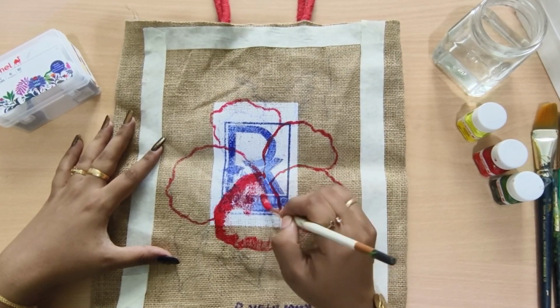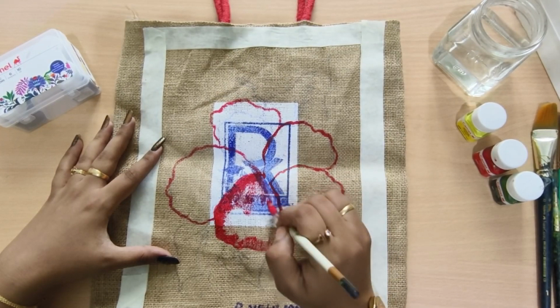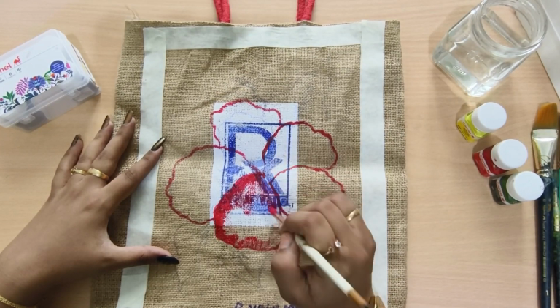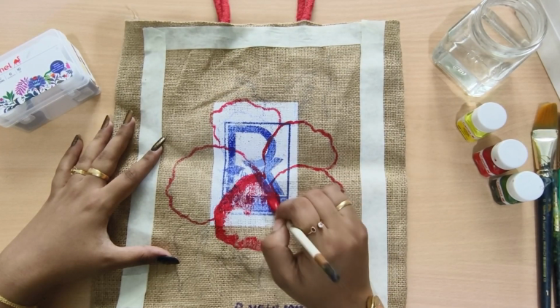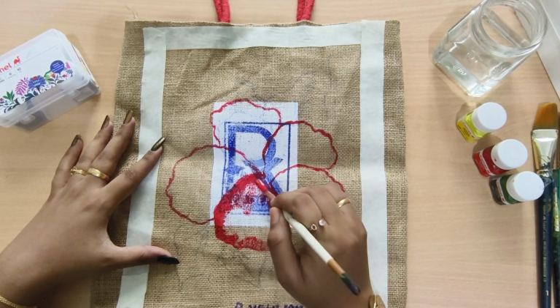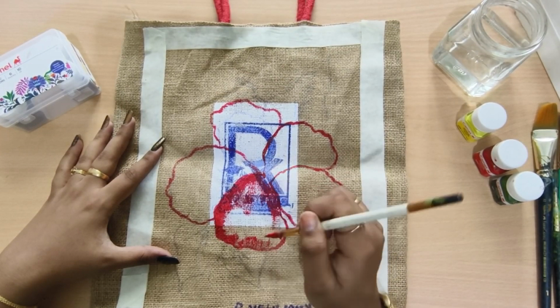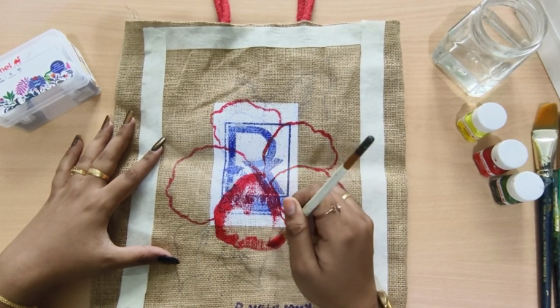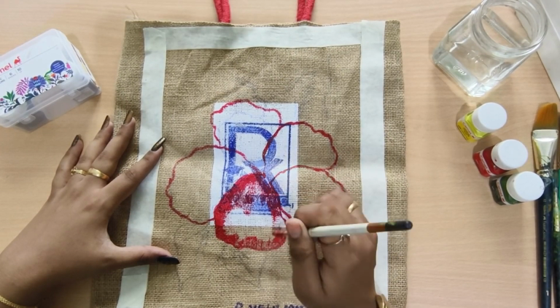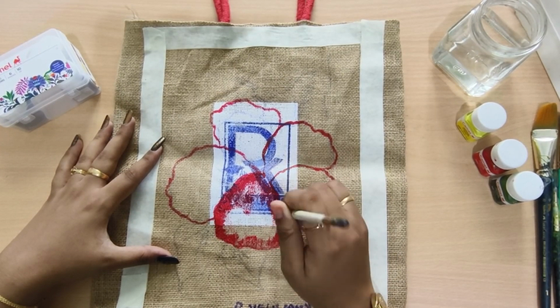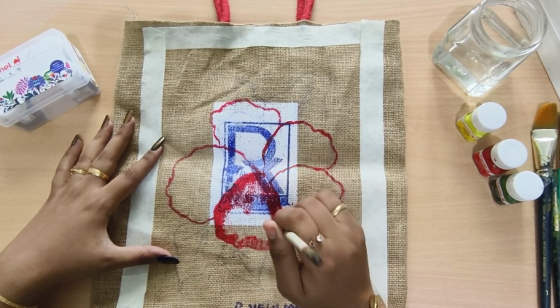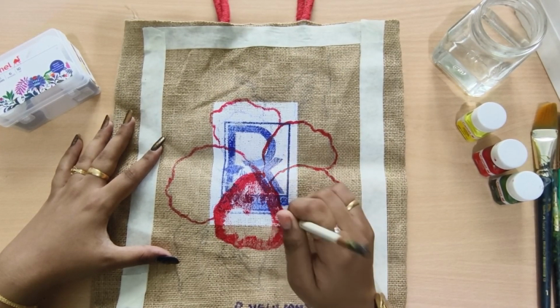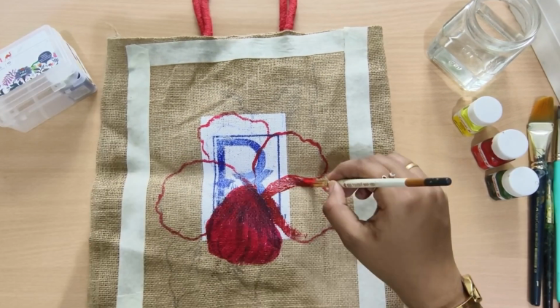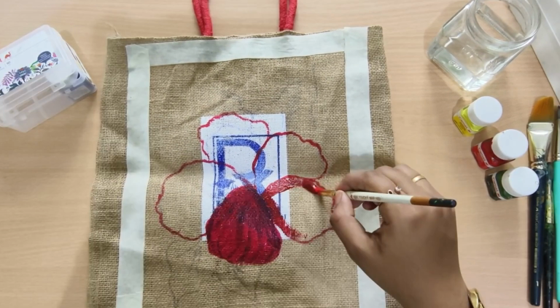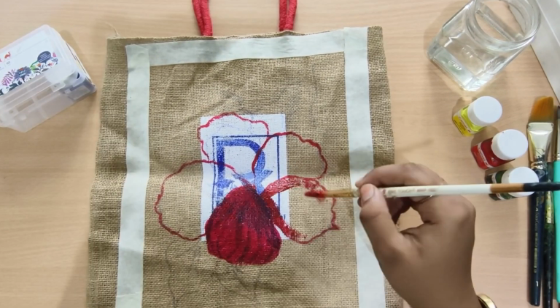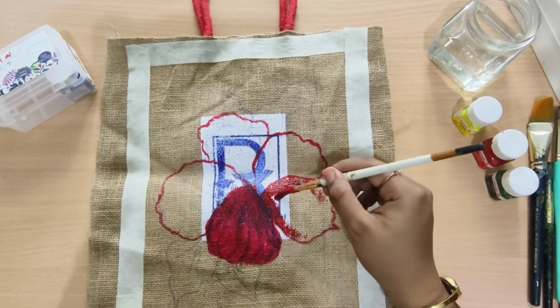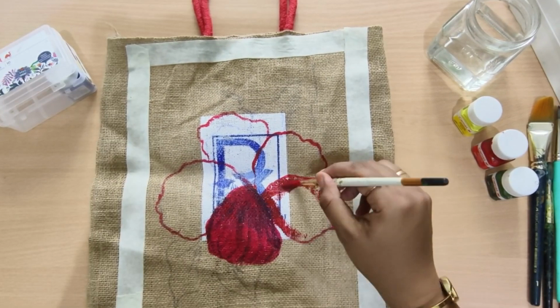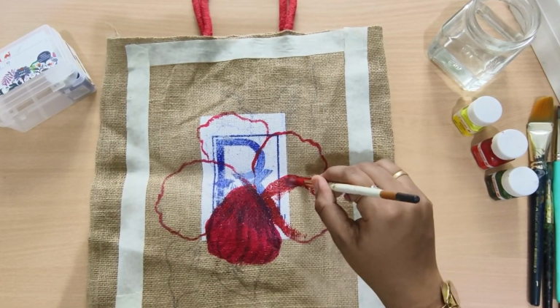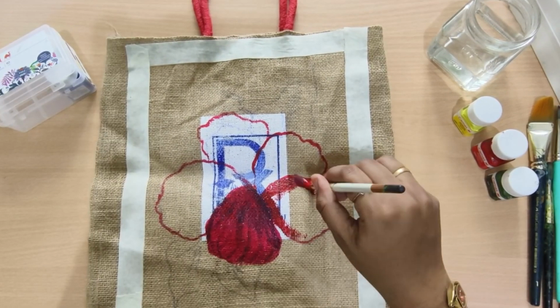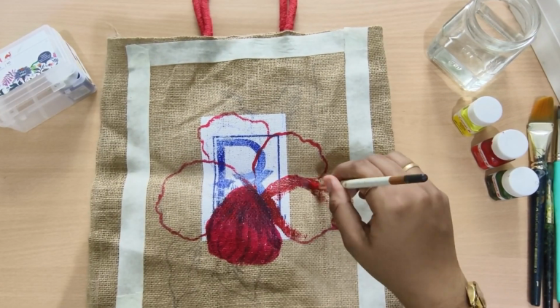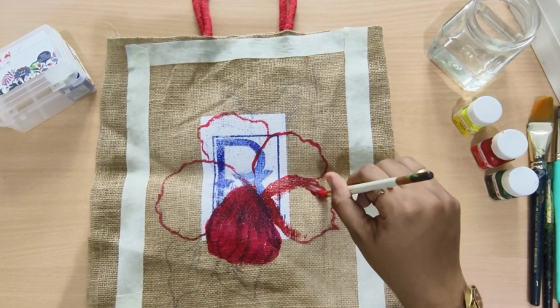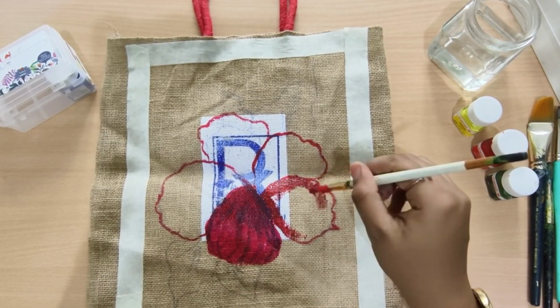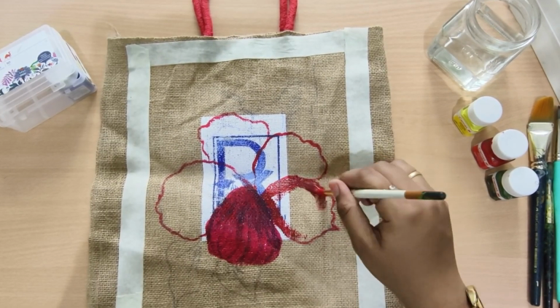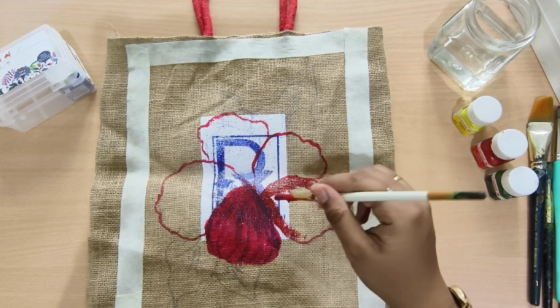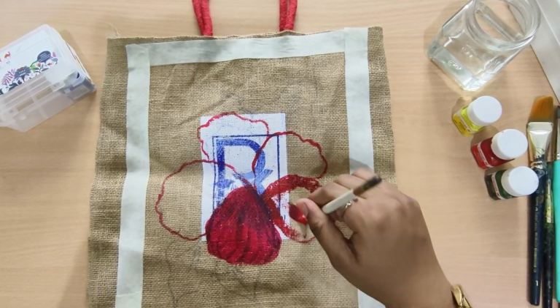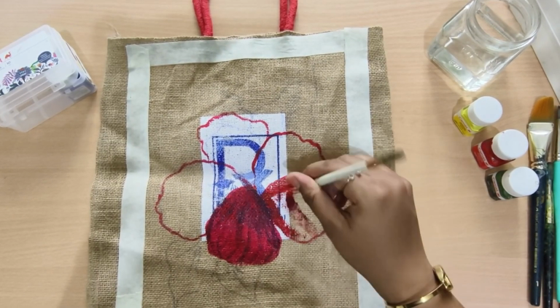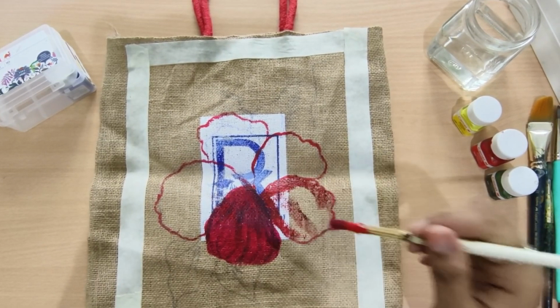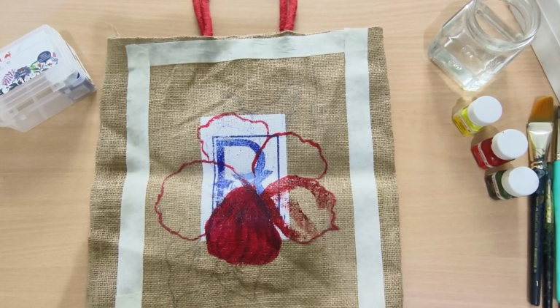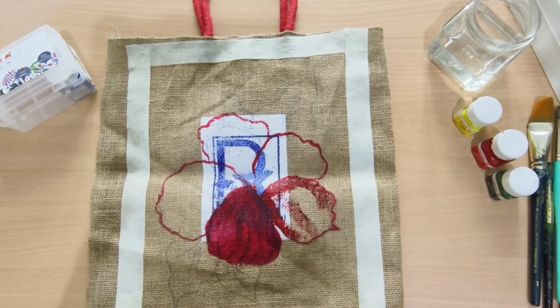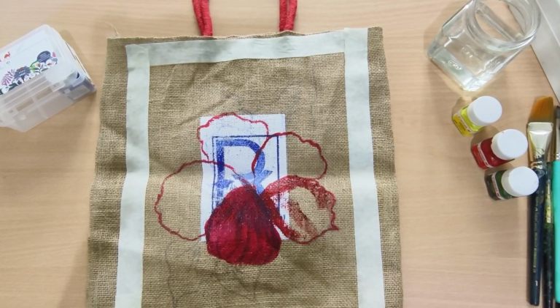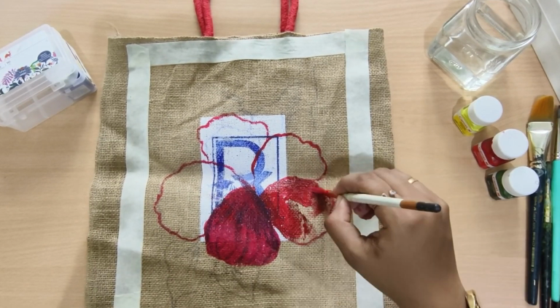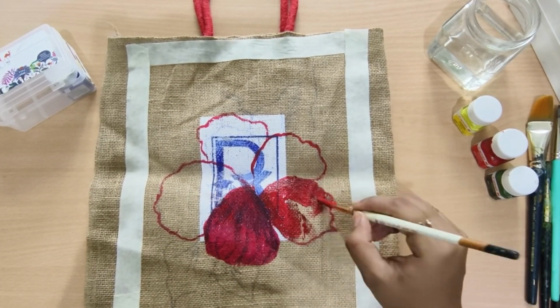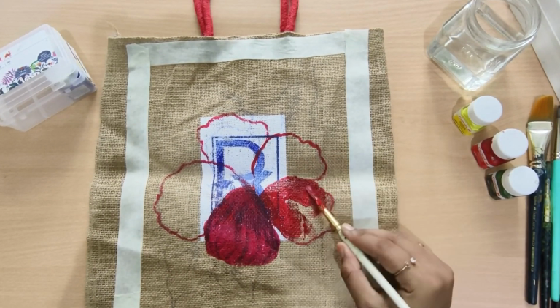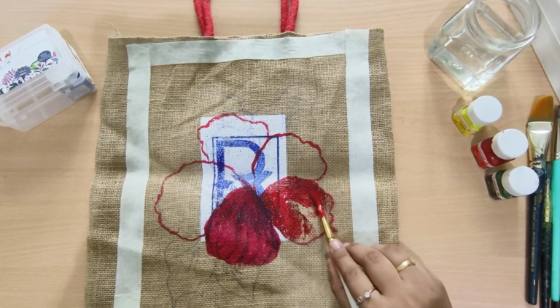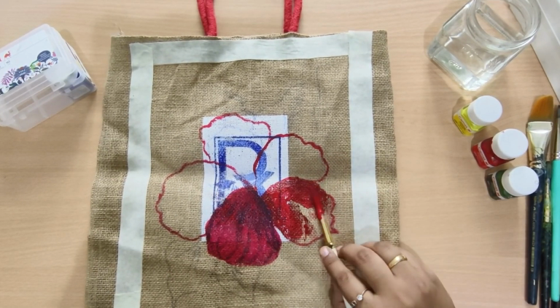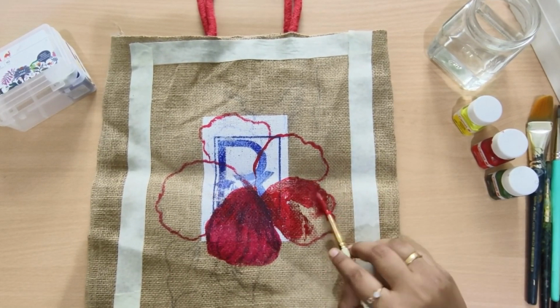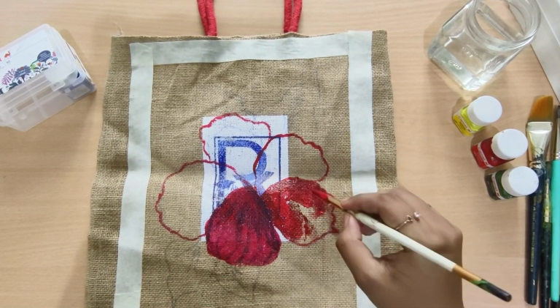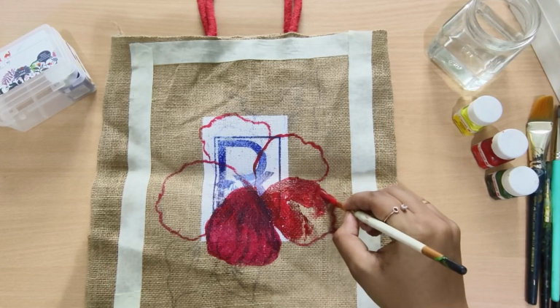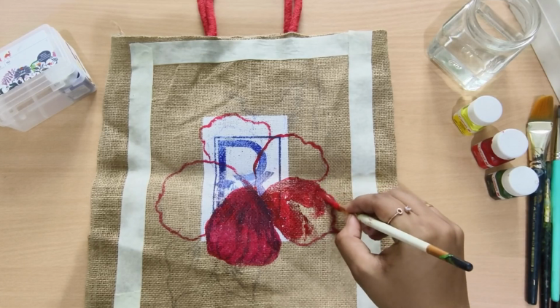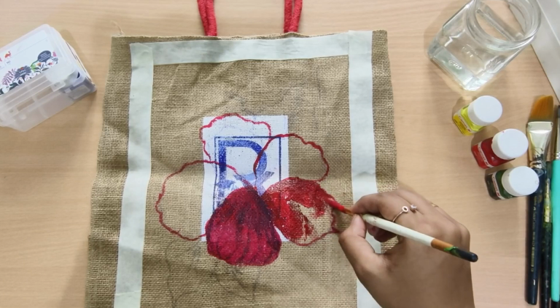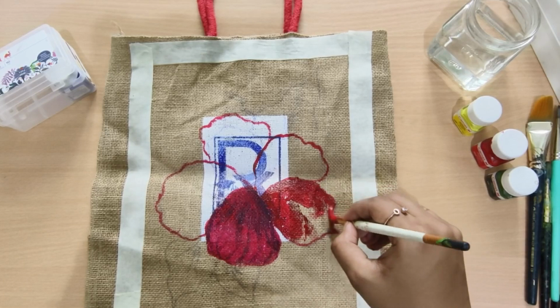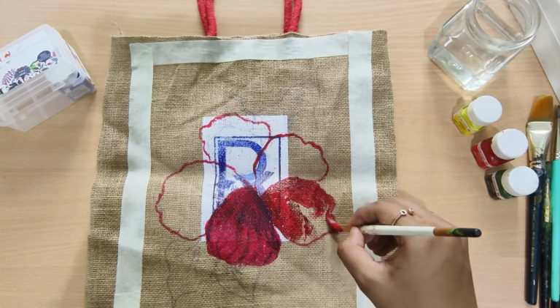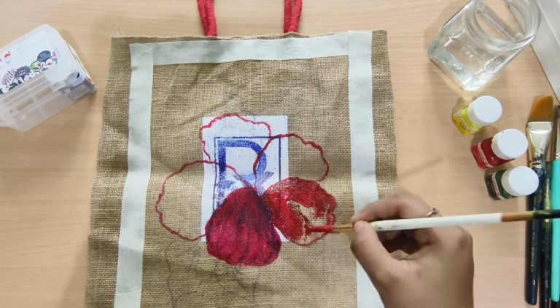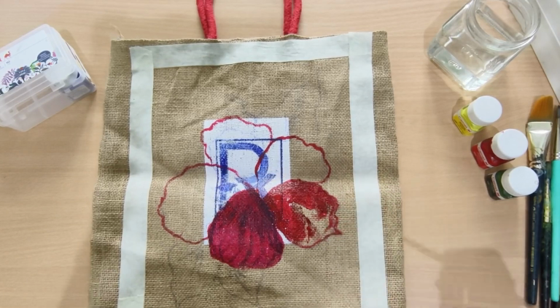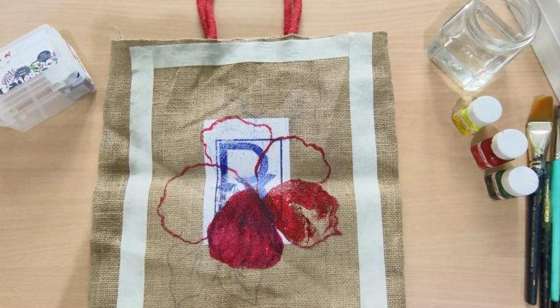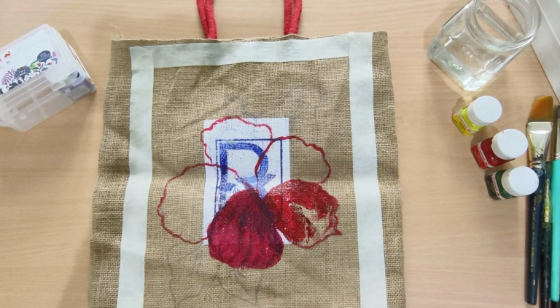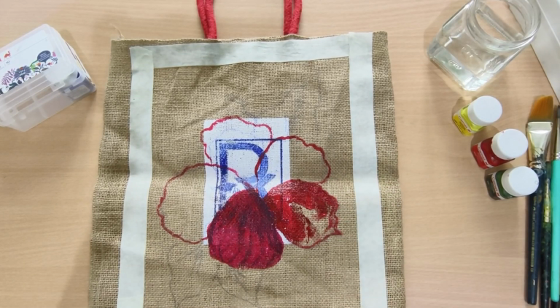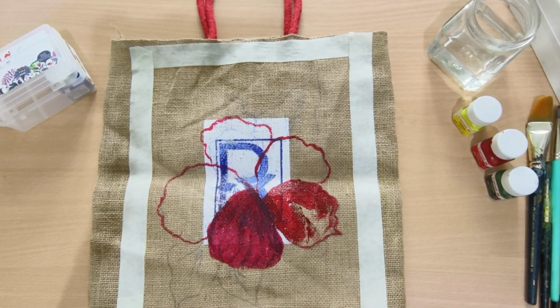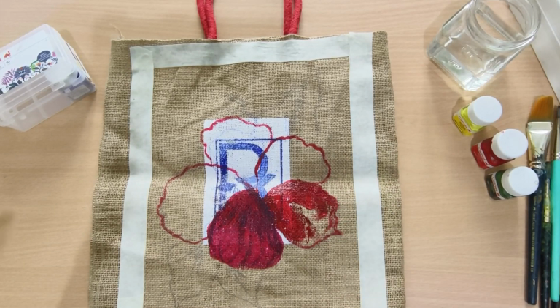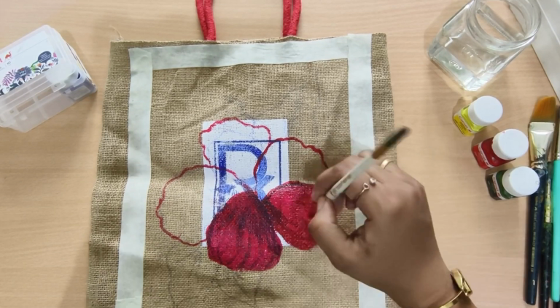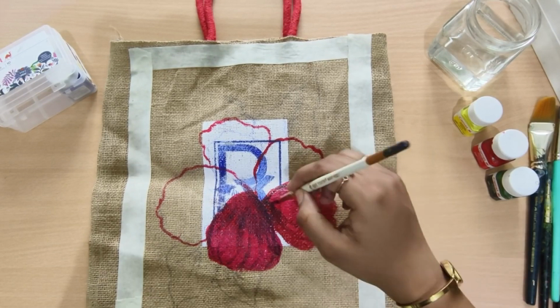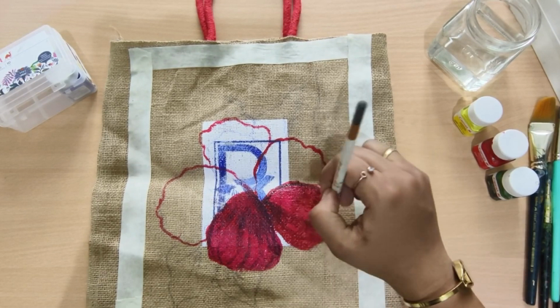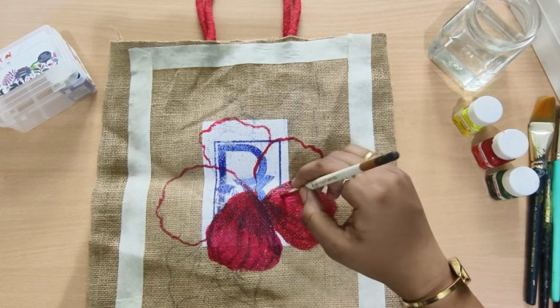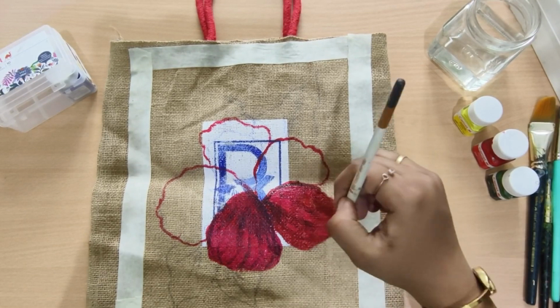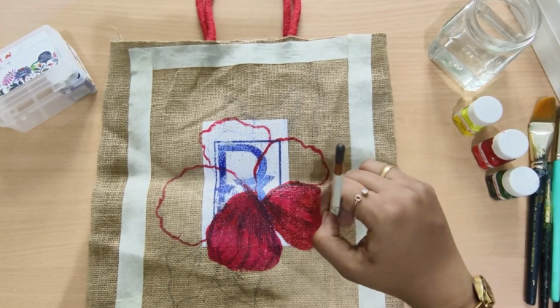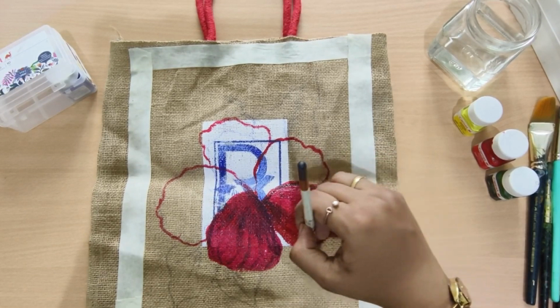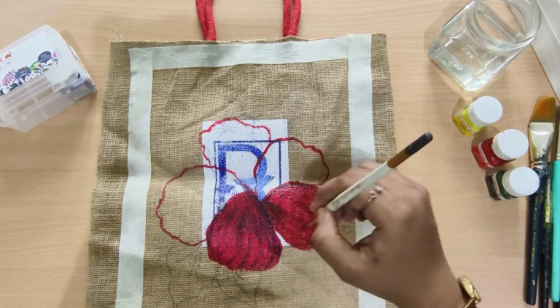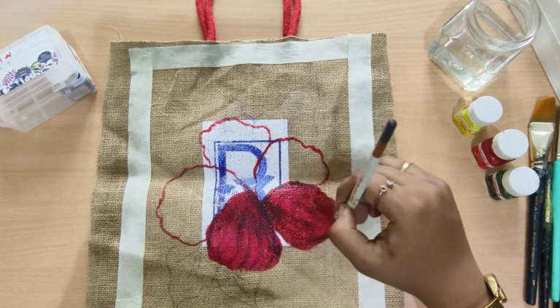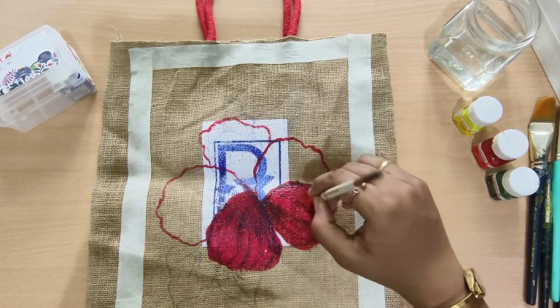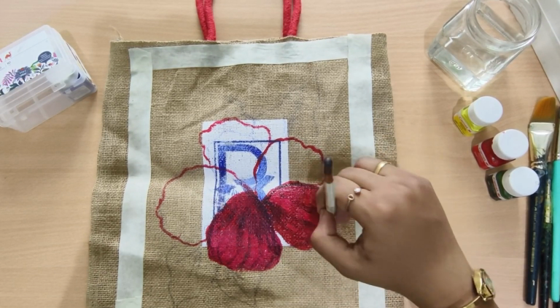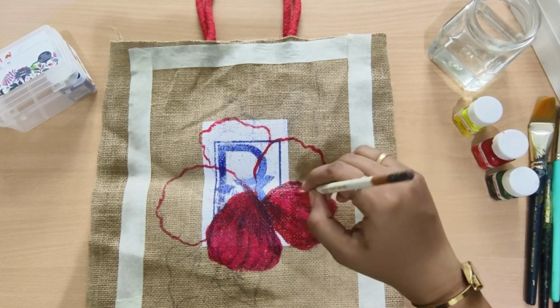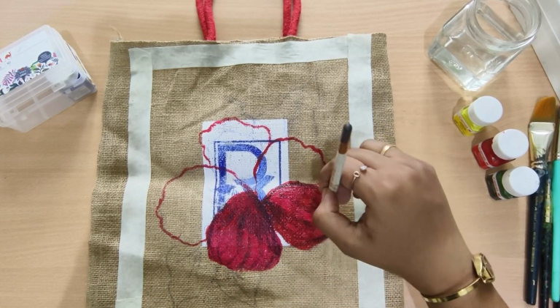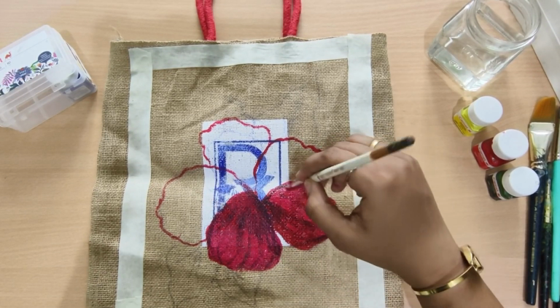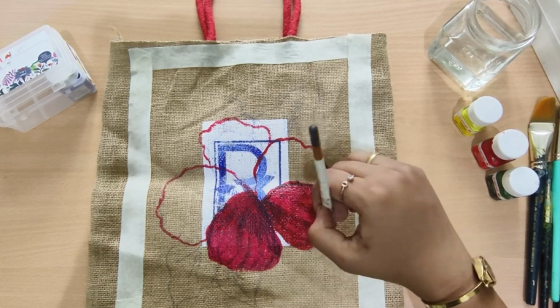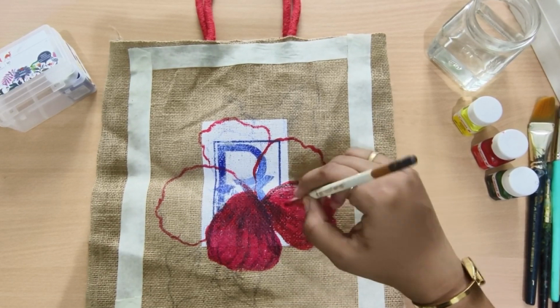I chose Hibiscus. How to paste it and how to color it is shown in this video.